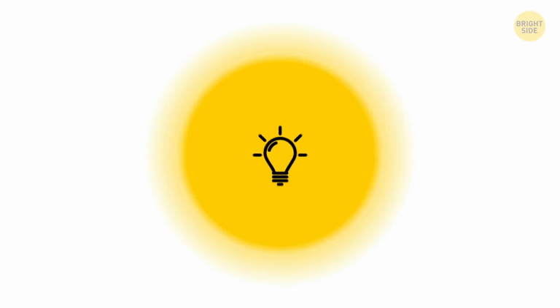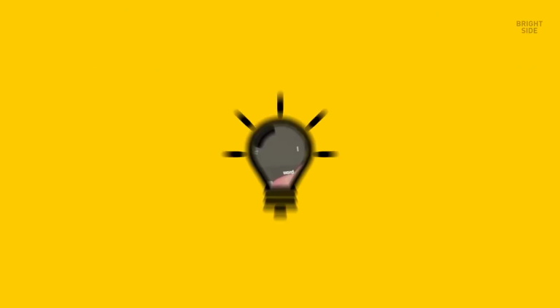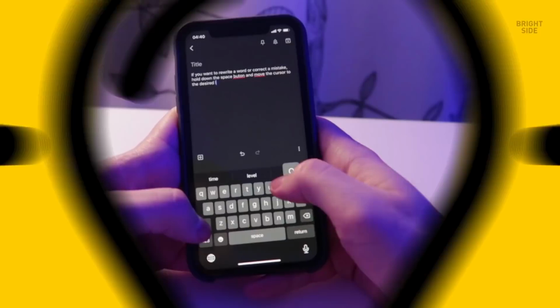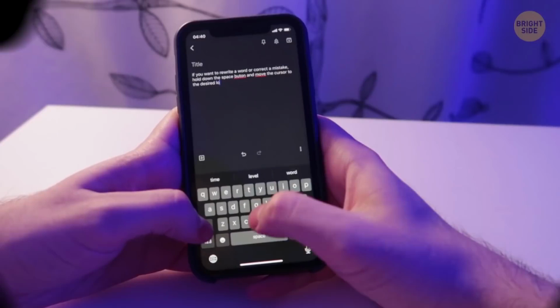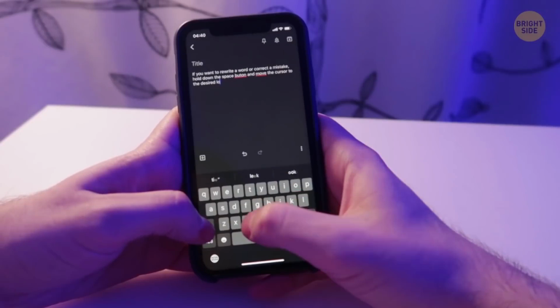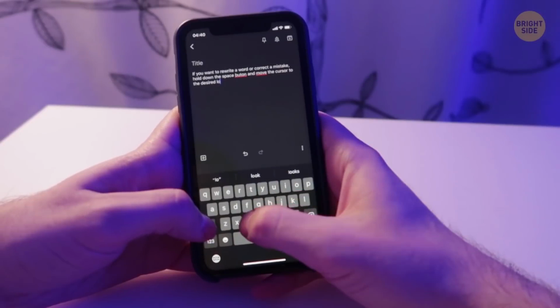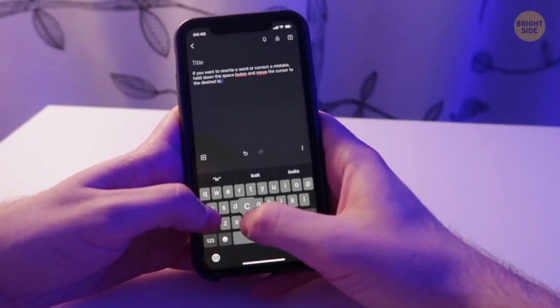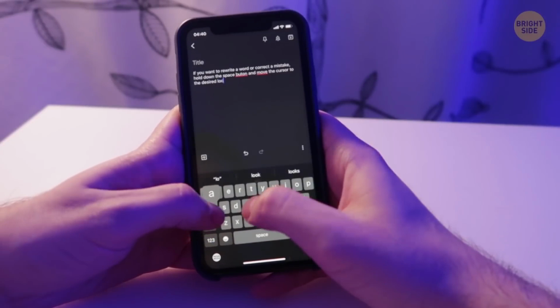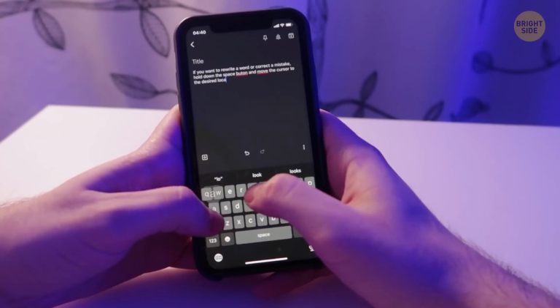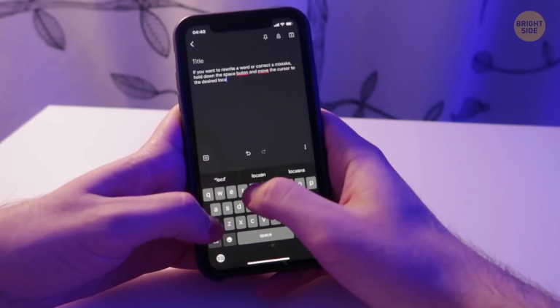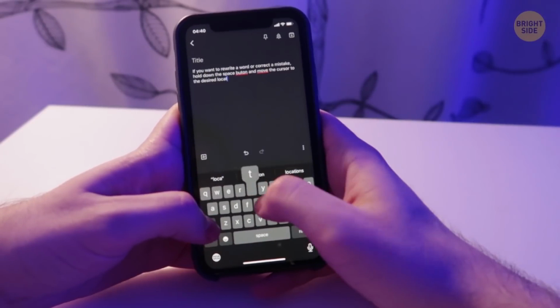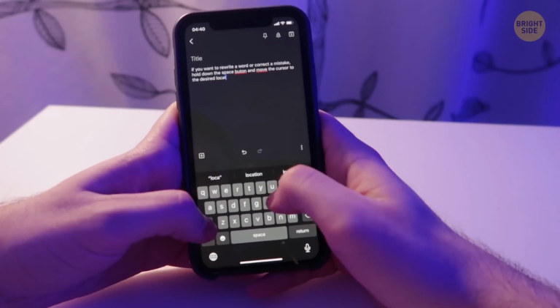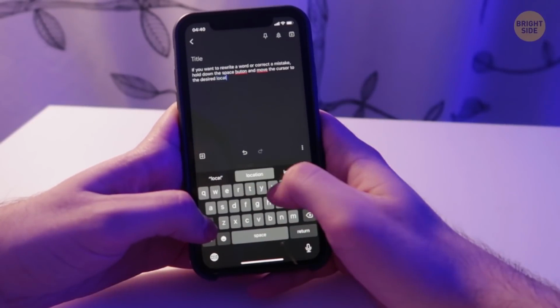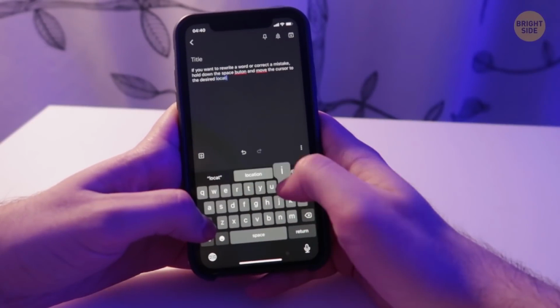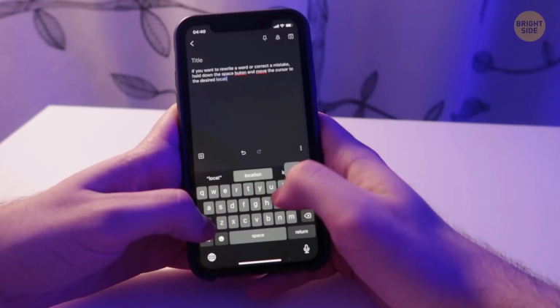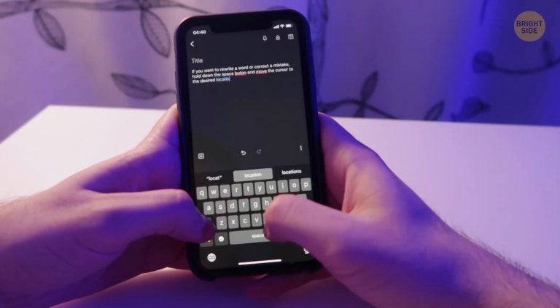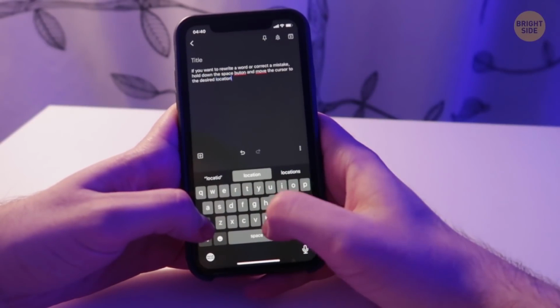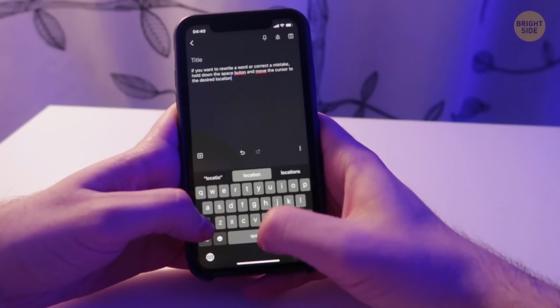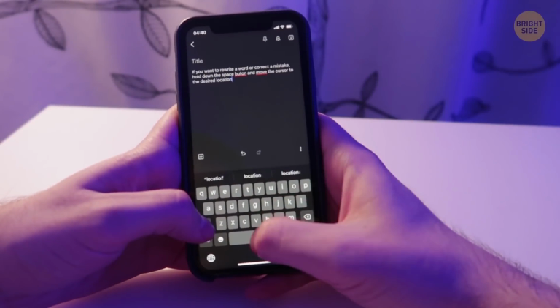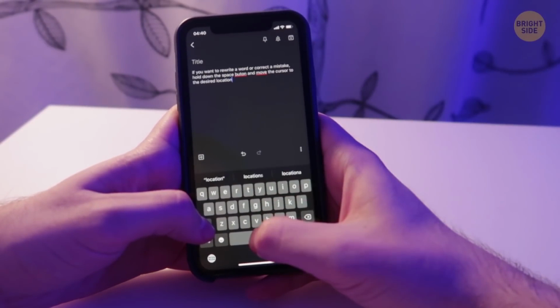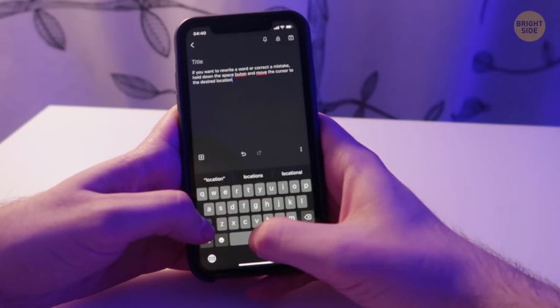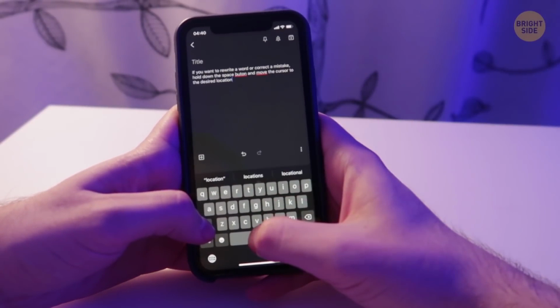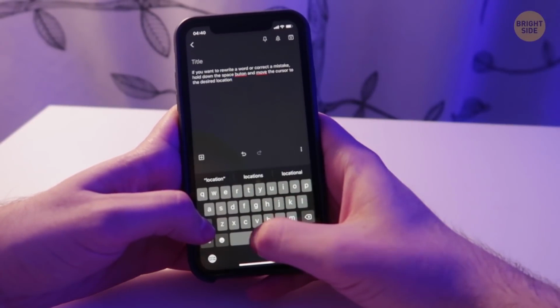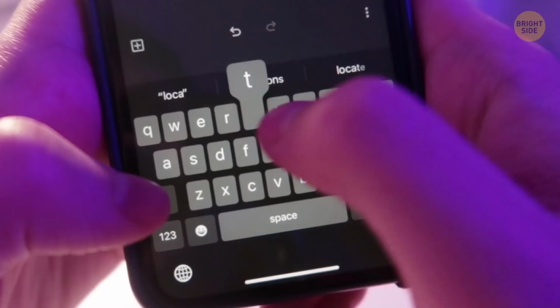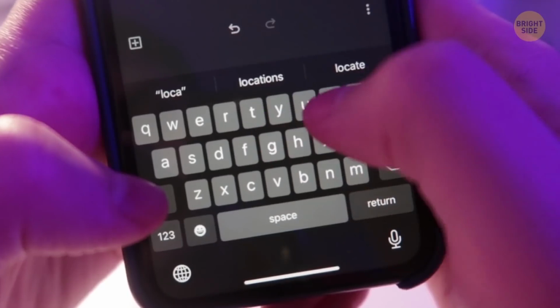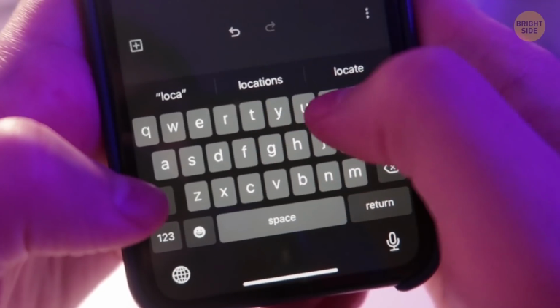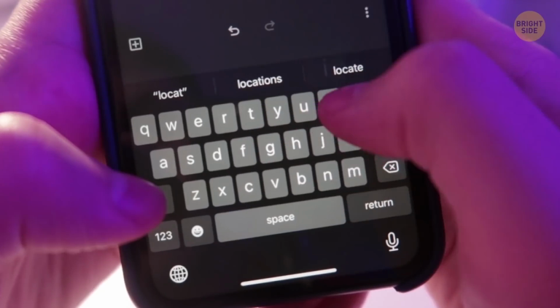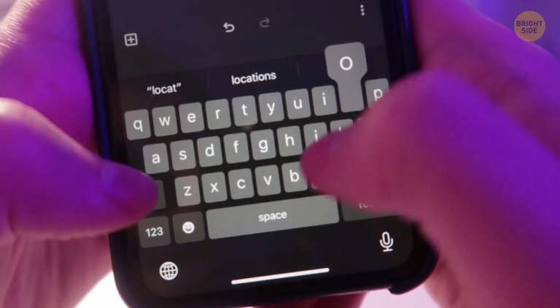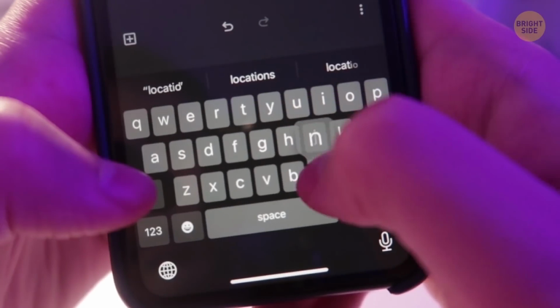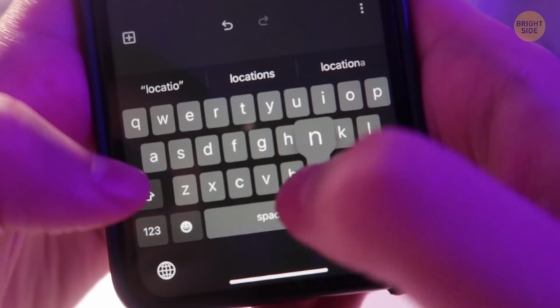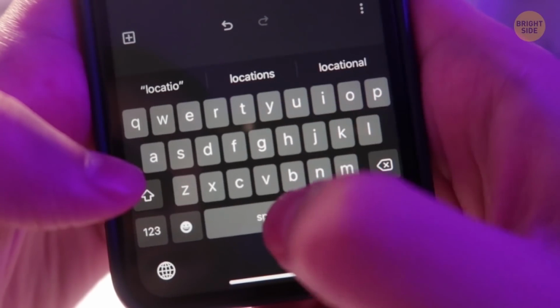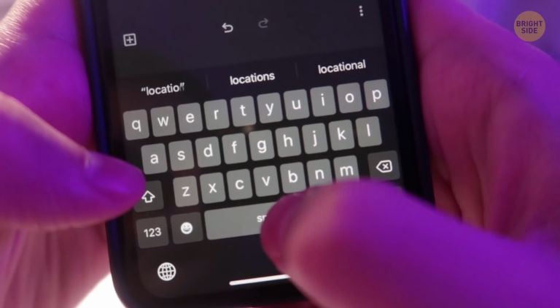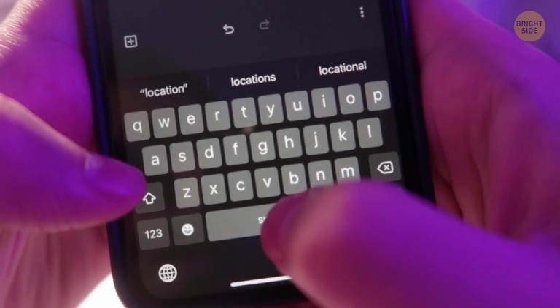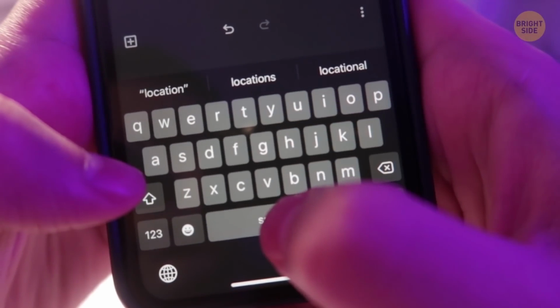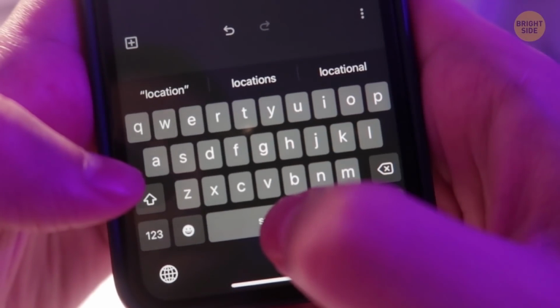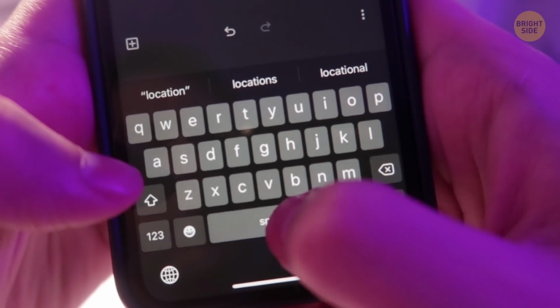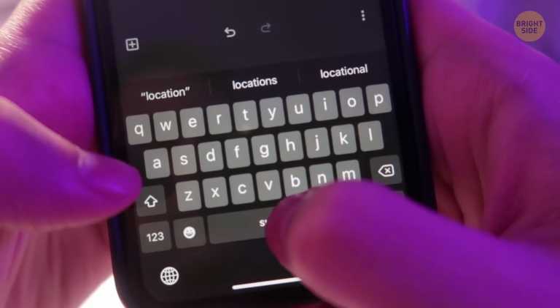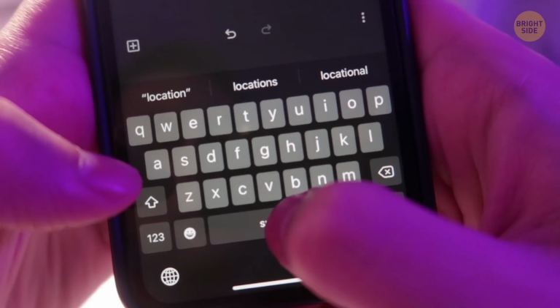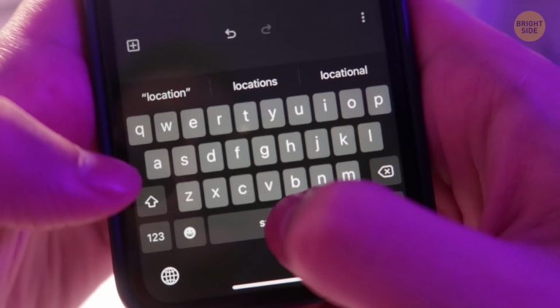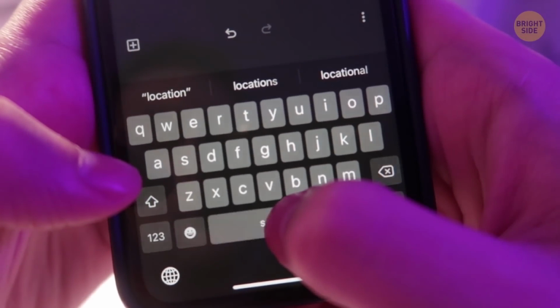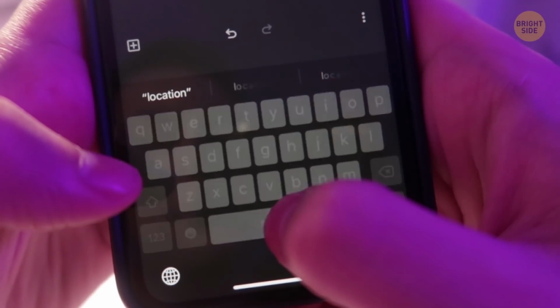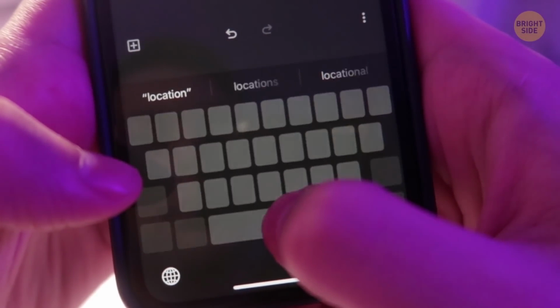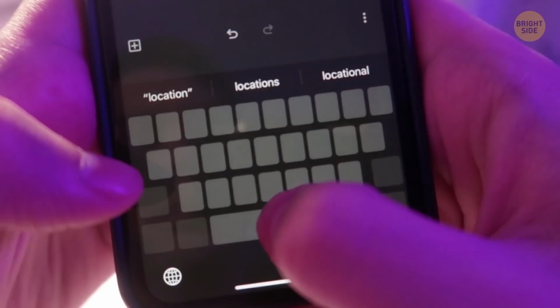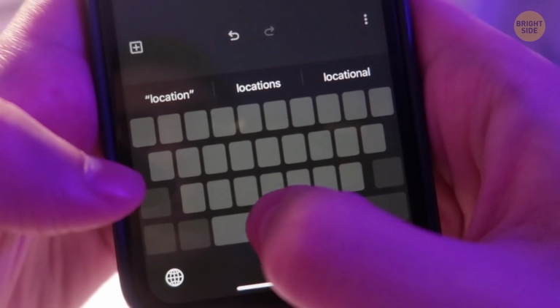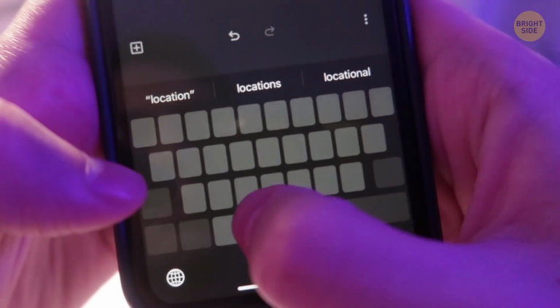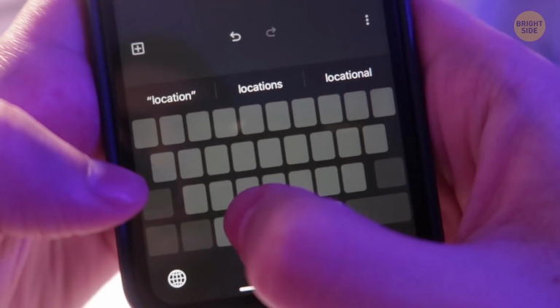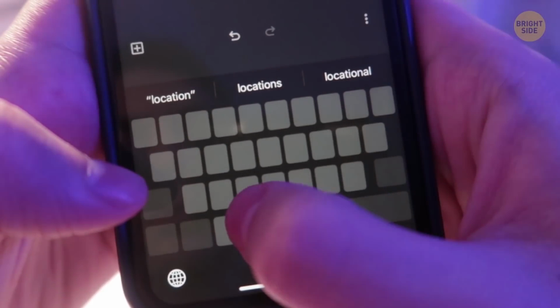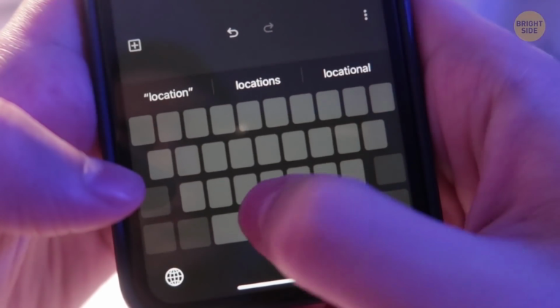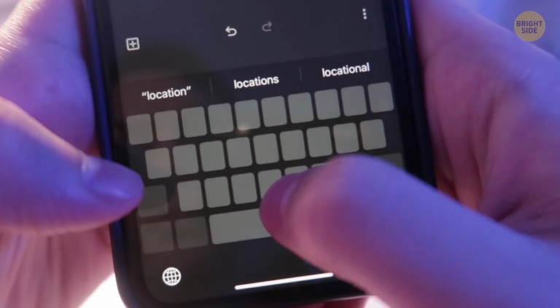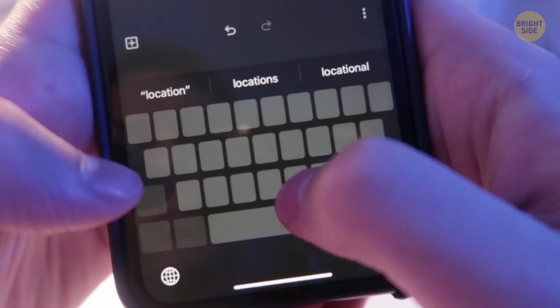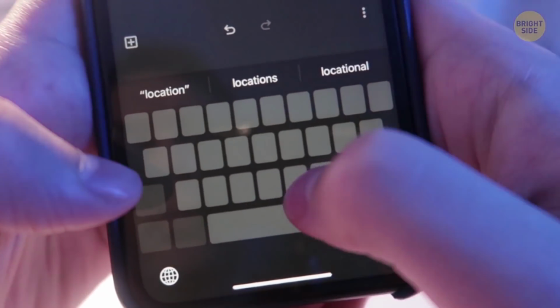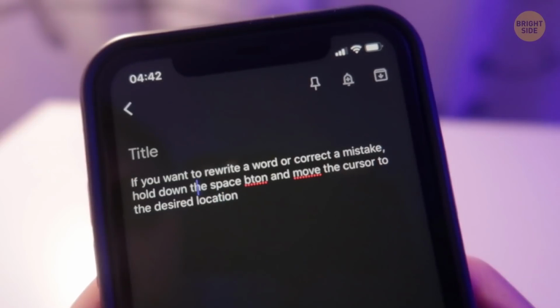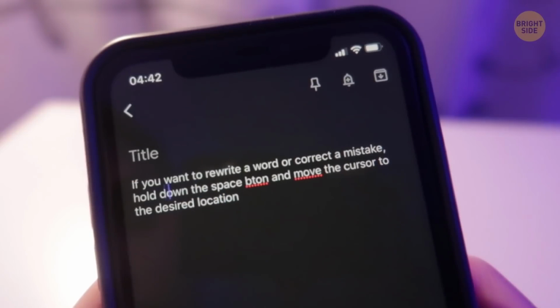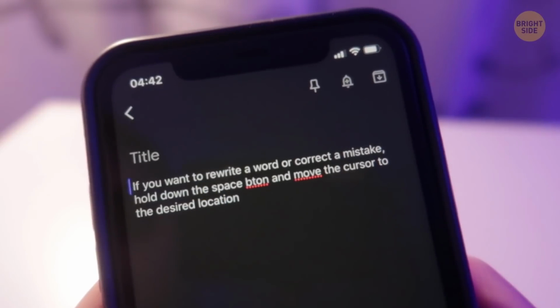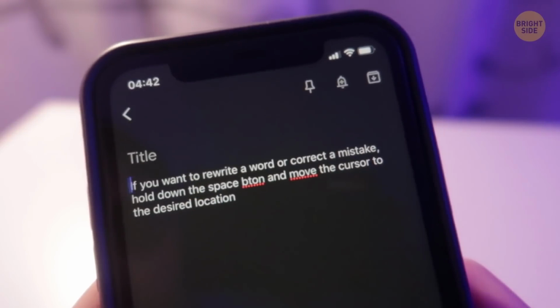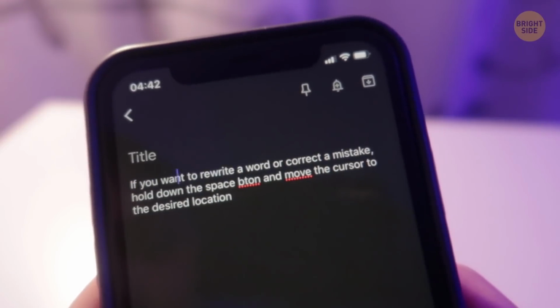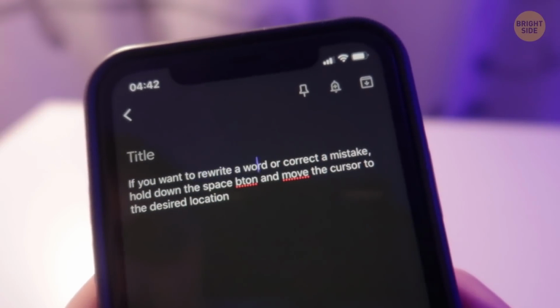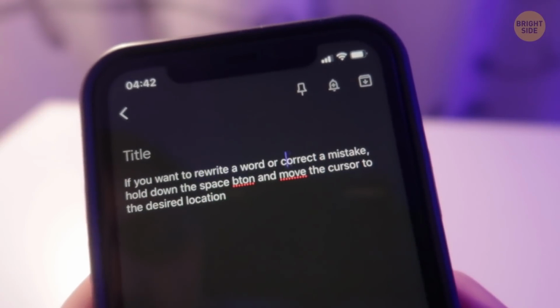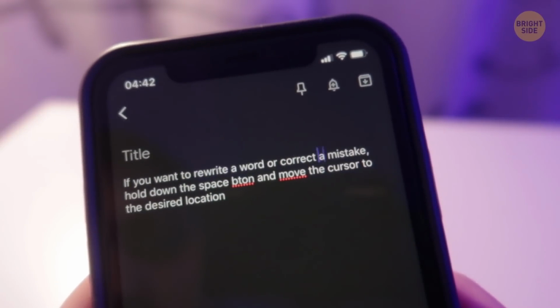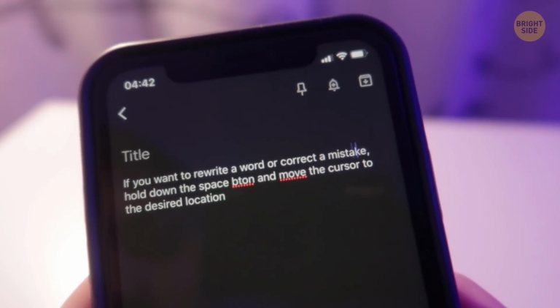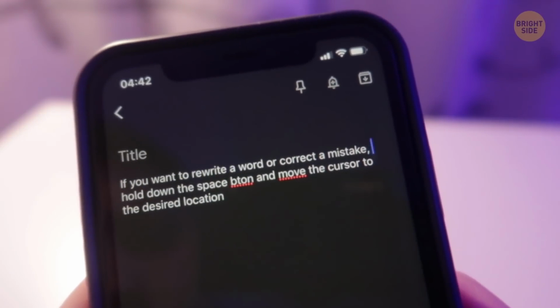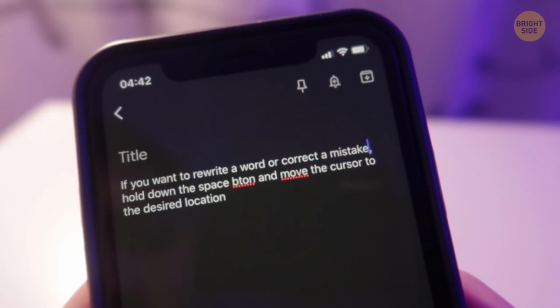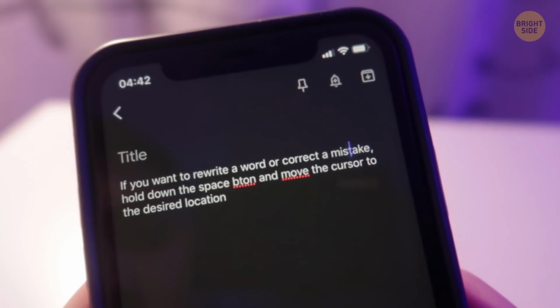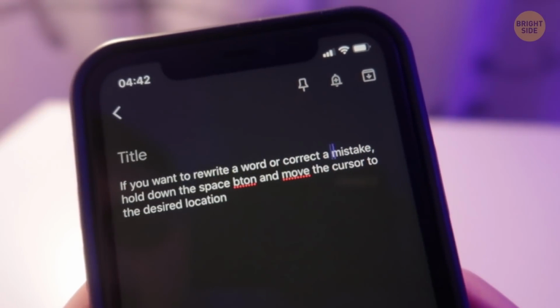If you want to rewrite a word or correct a mistake, hold down the Space button and move the cursor to the desired location.